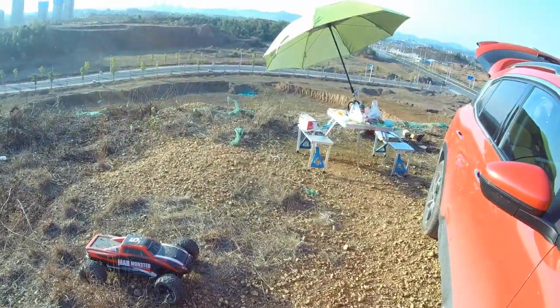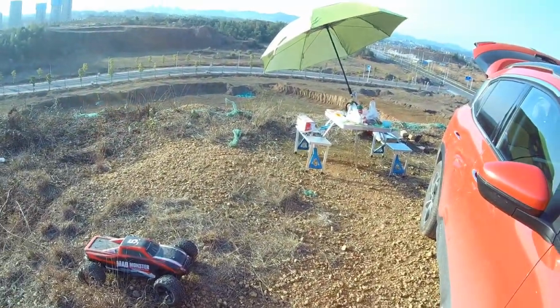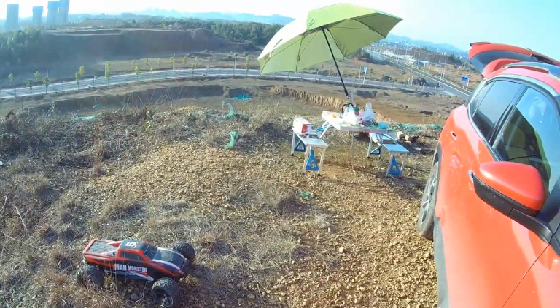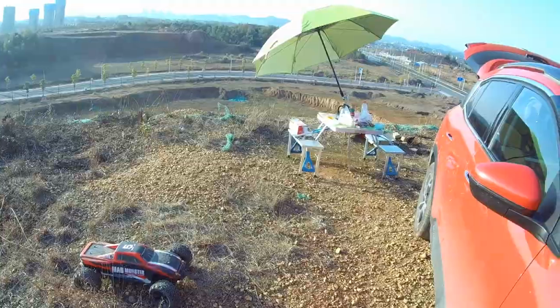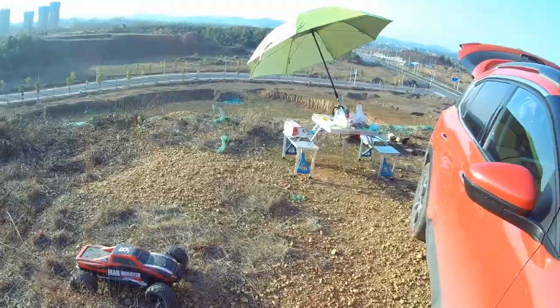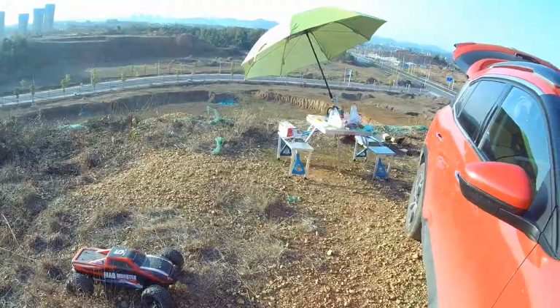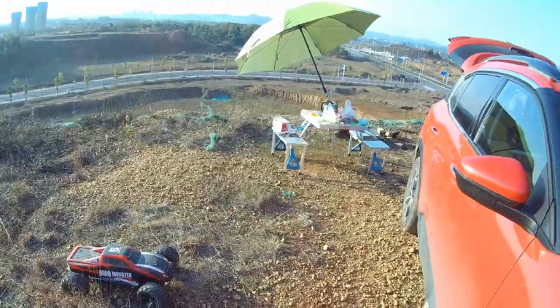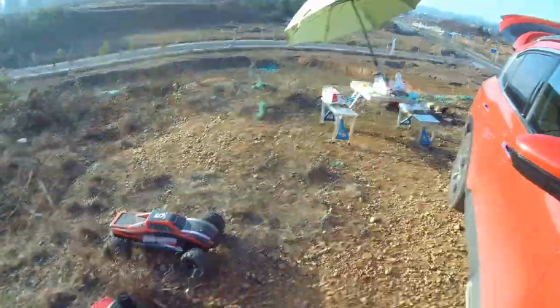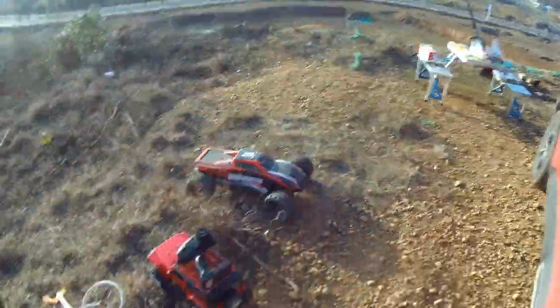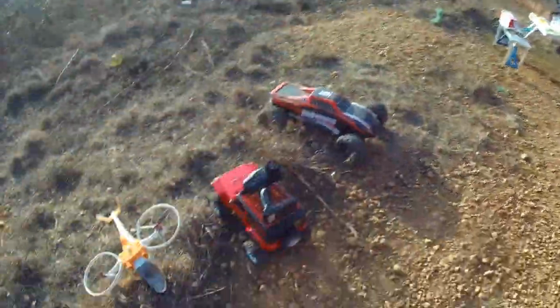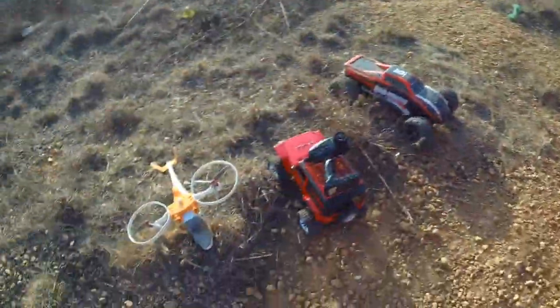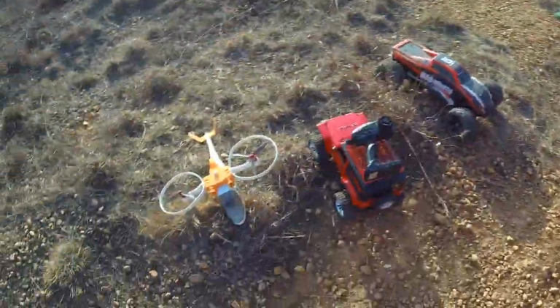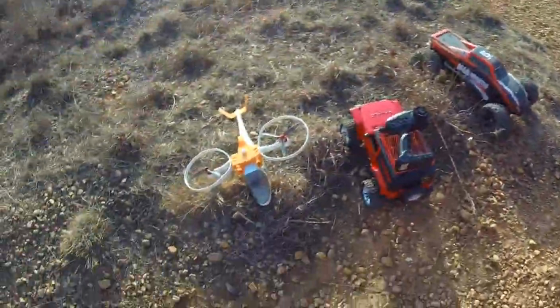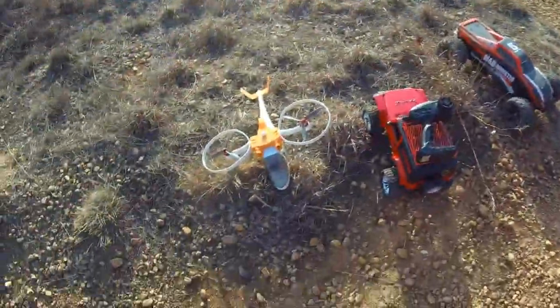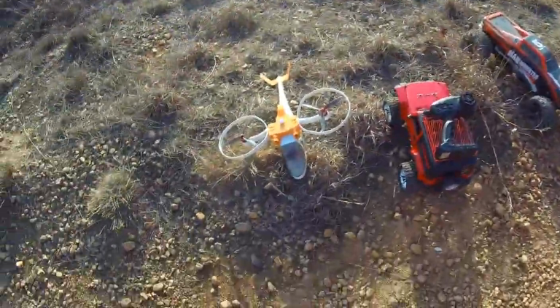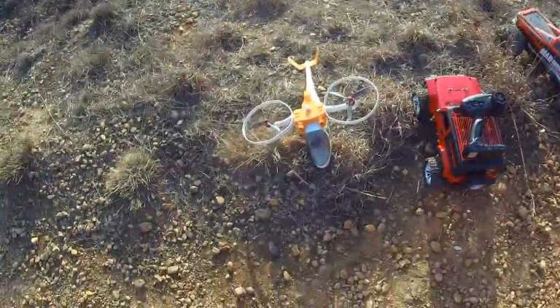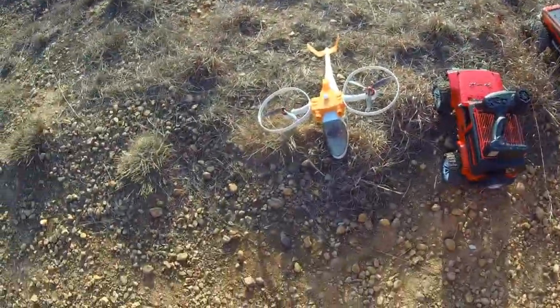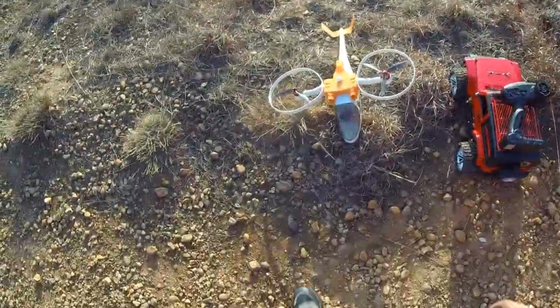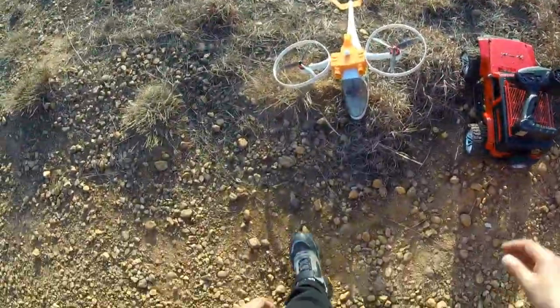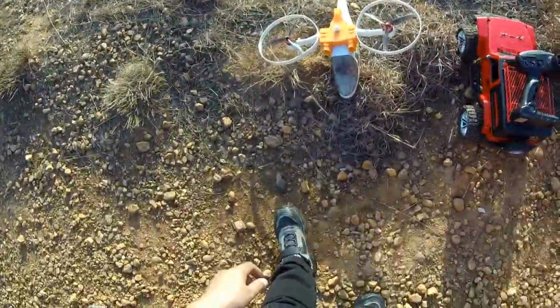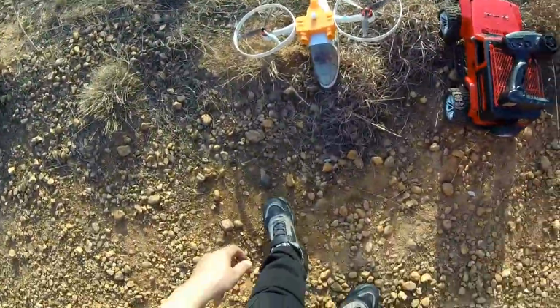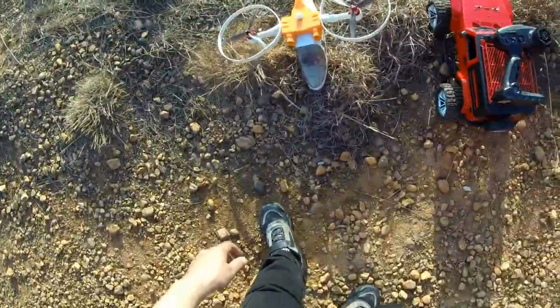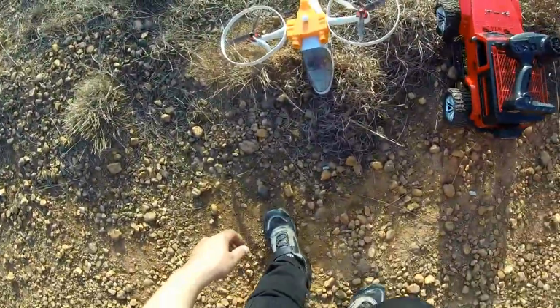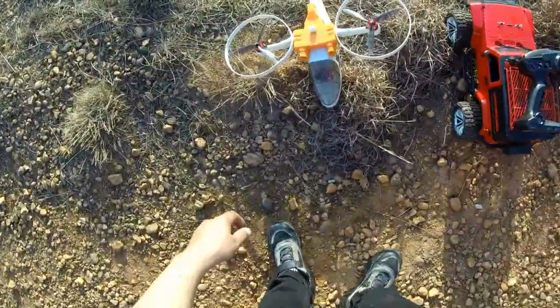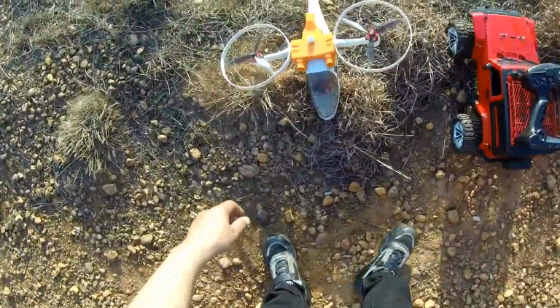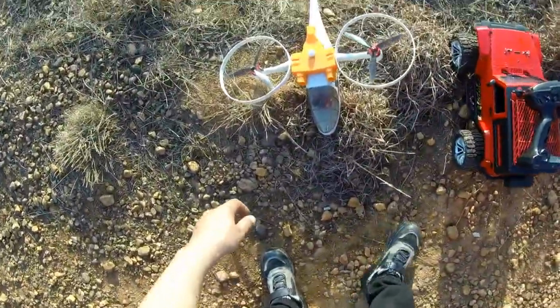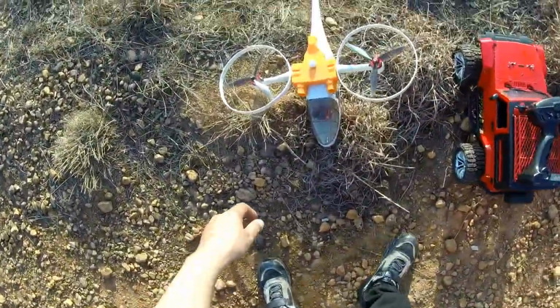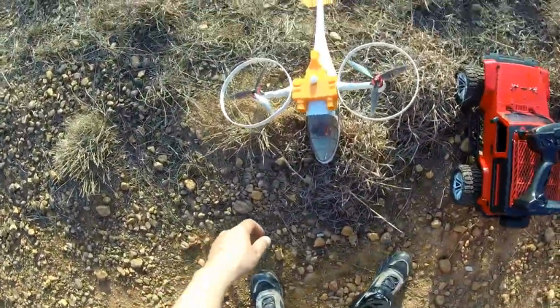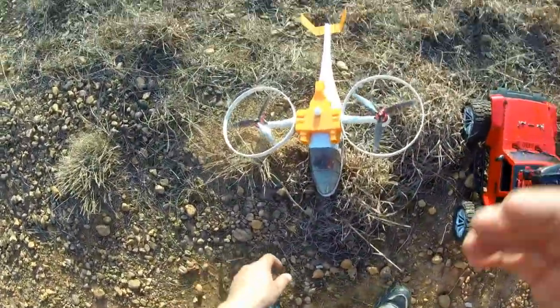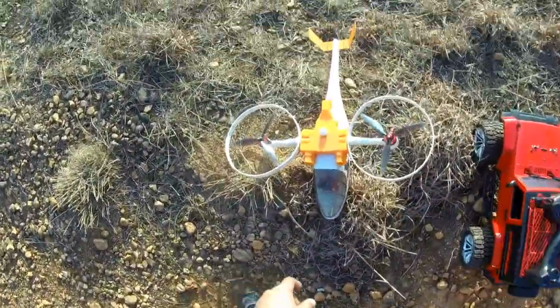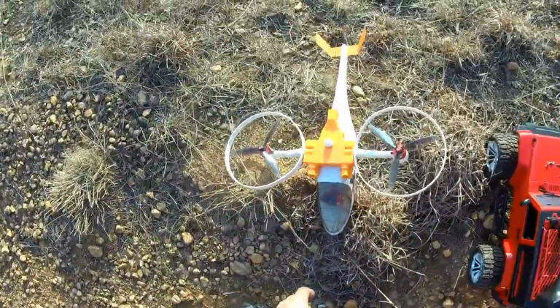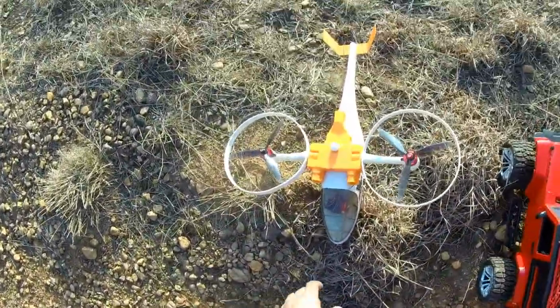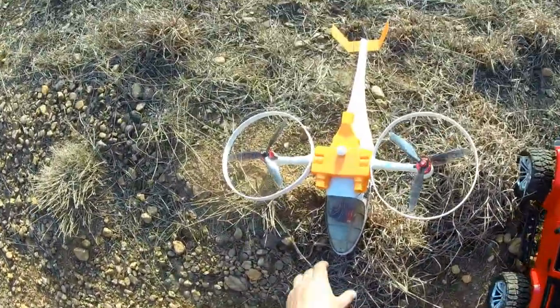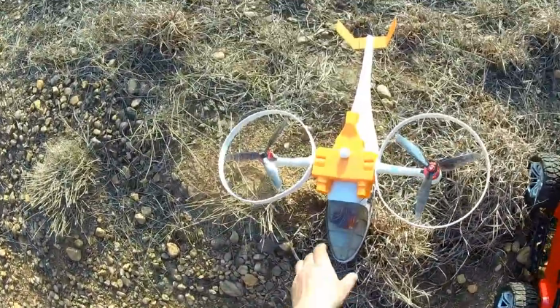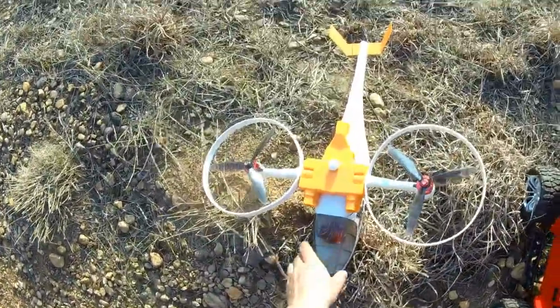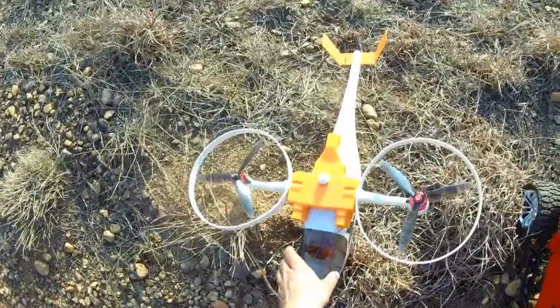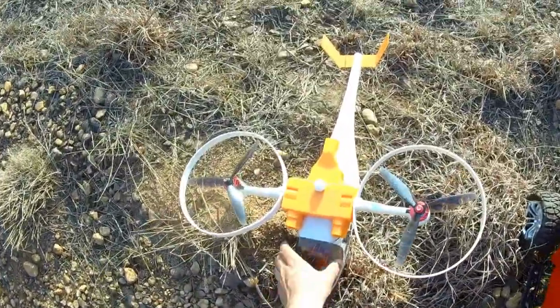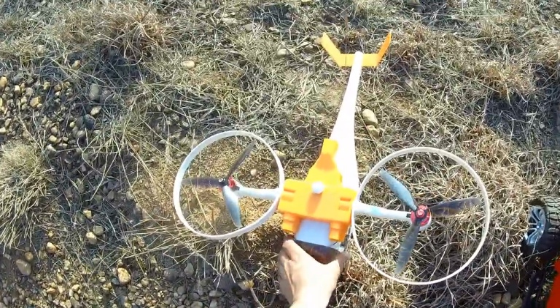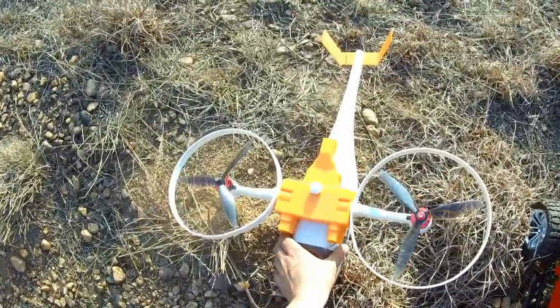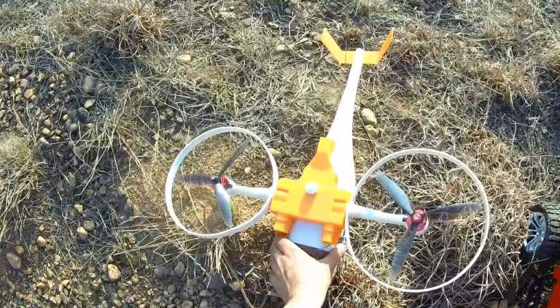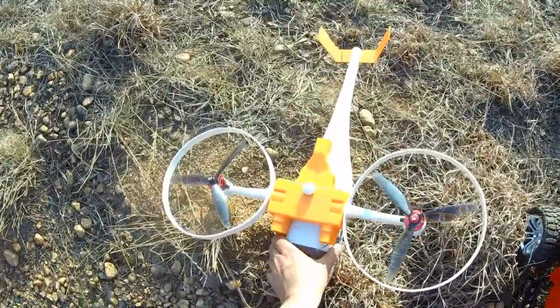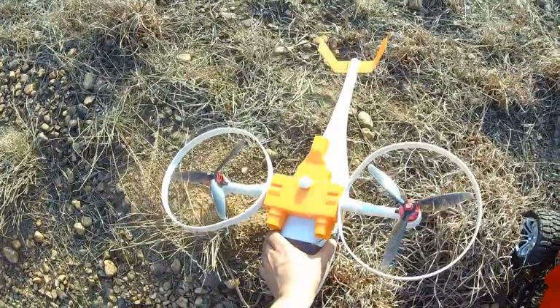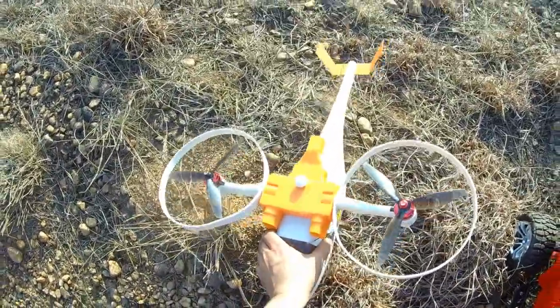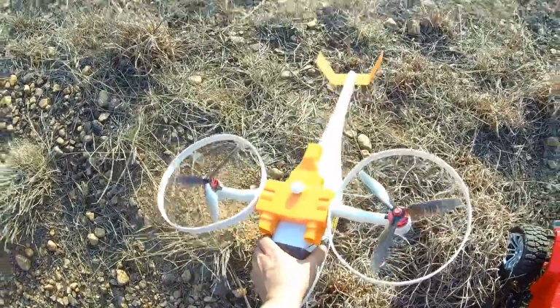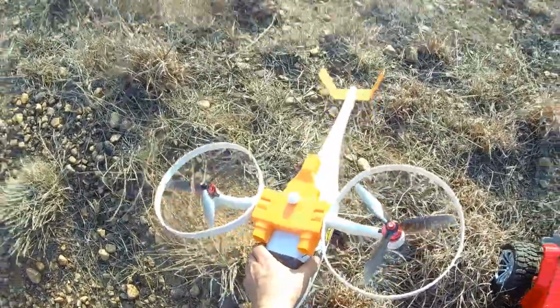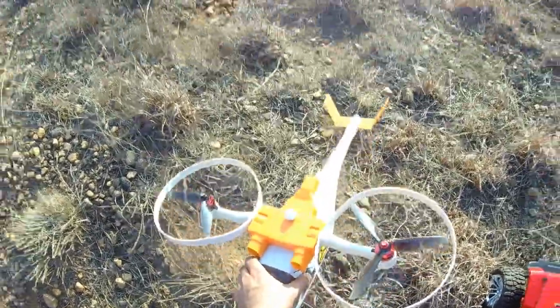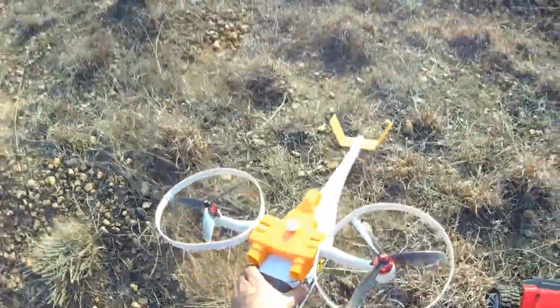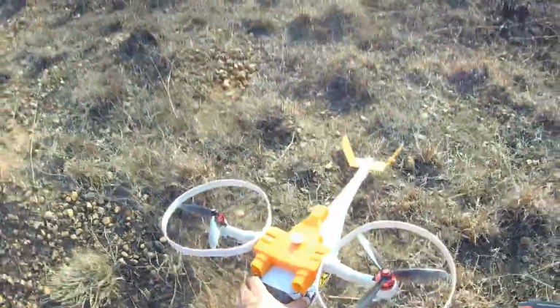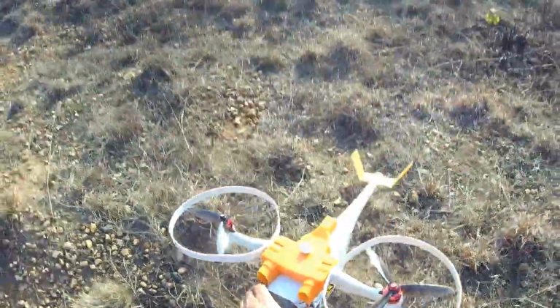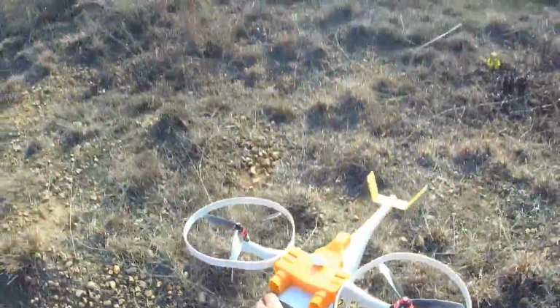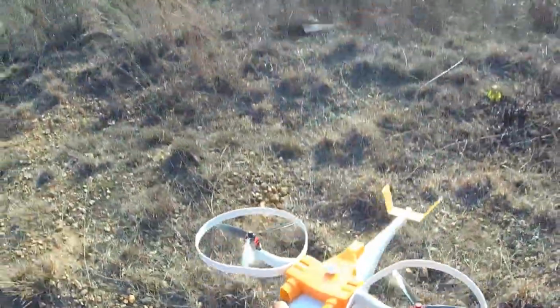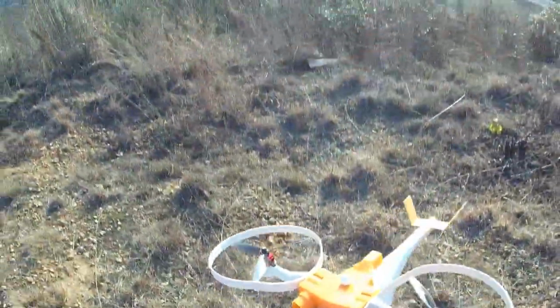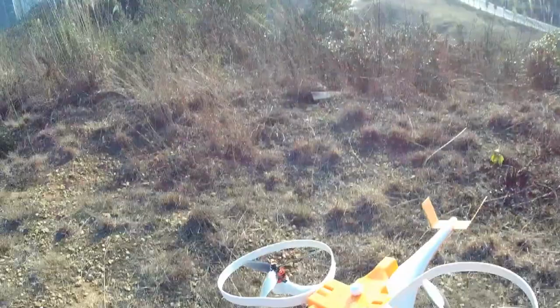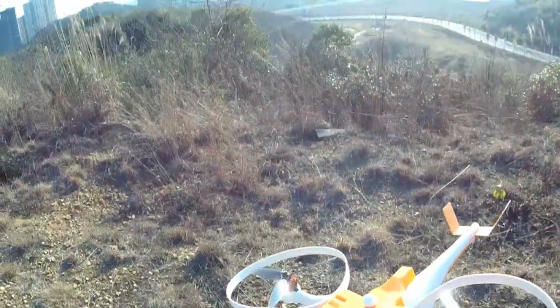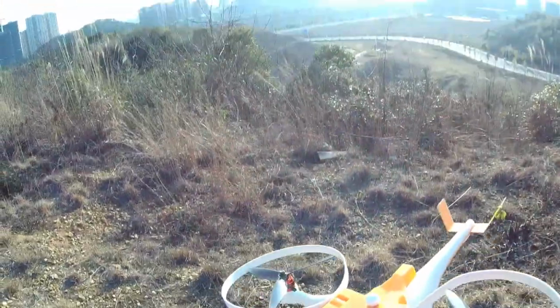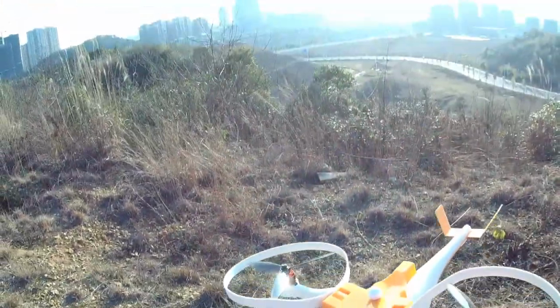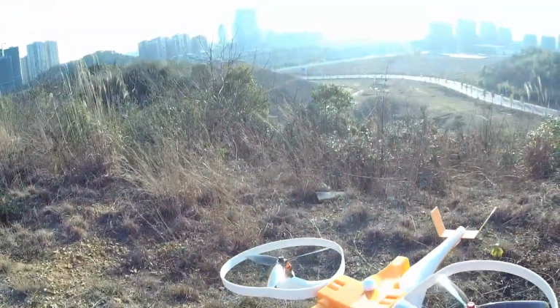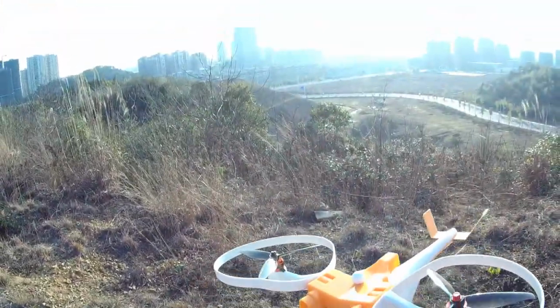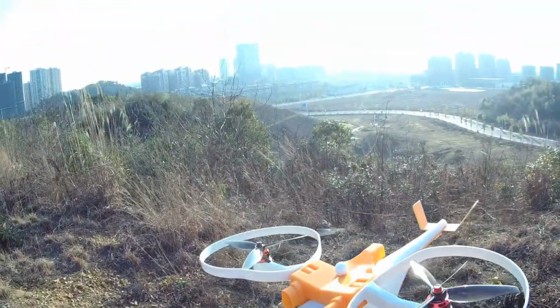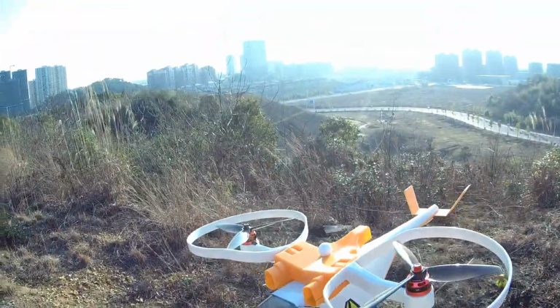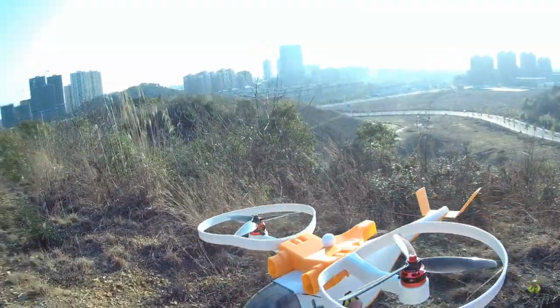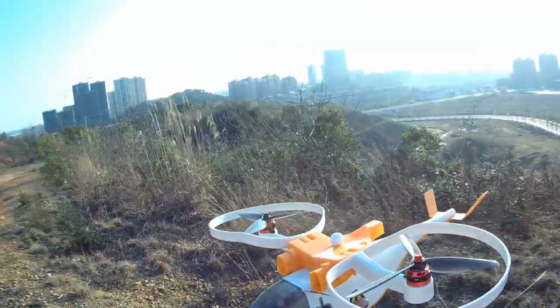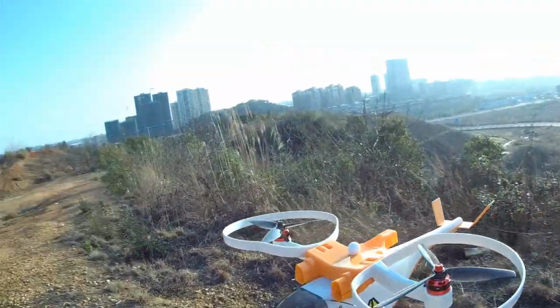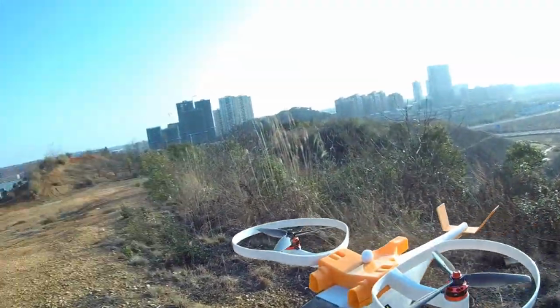Boring barbecues are still going on and we had our first round of eating. Now it's time to fly.